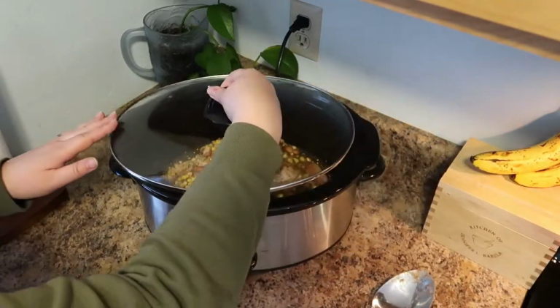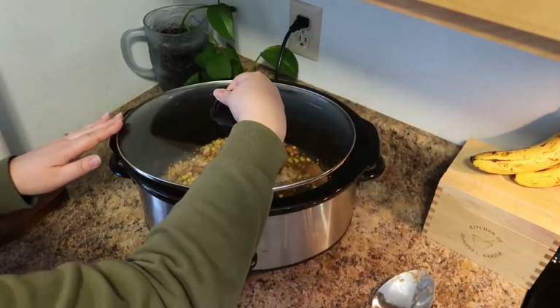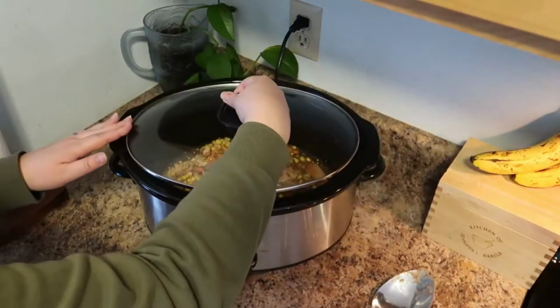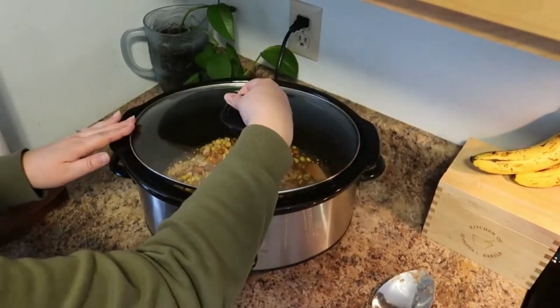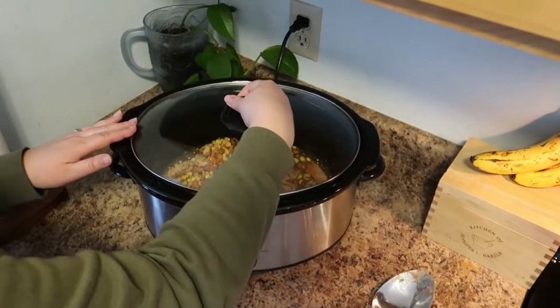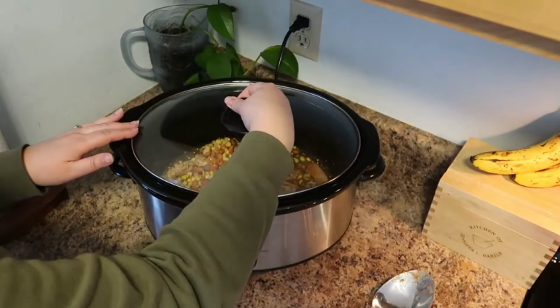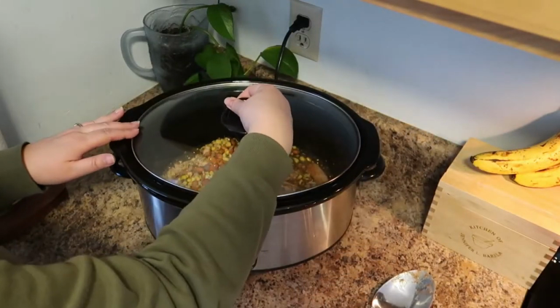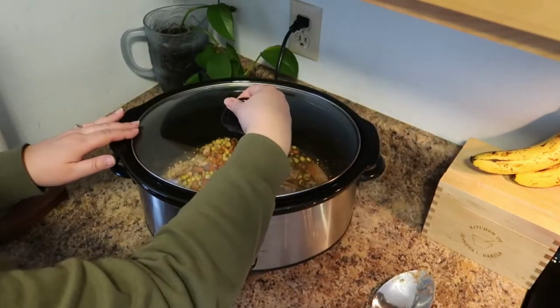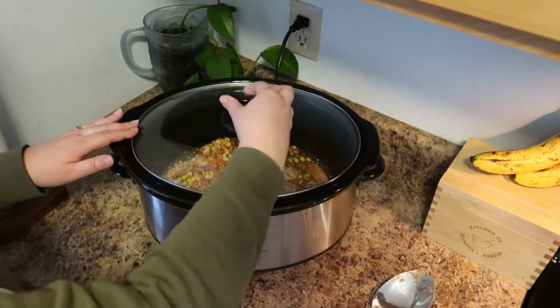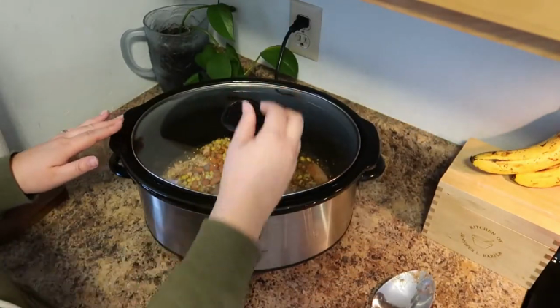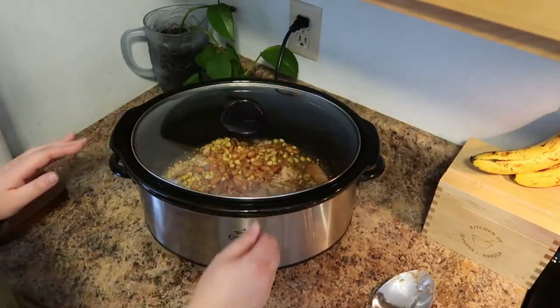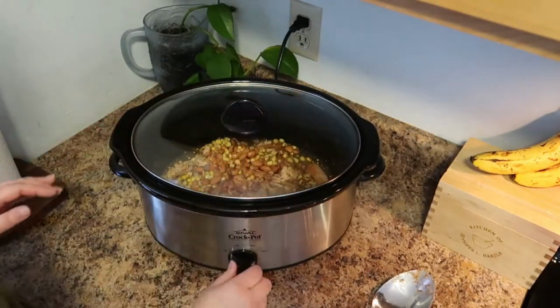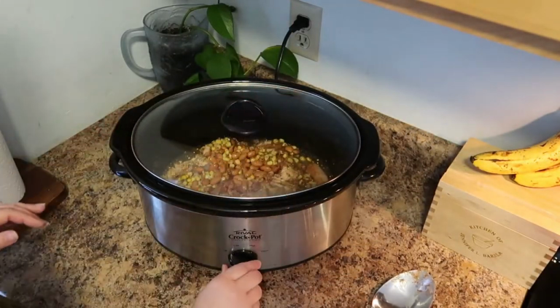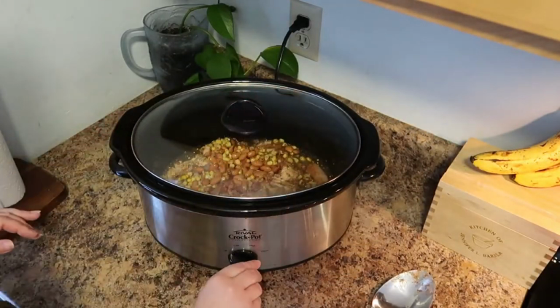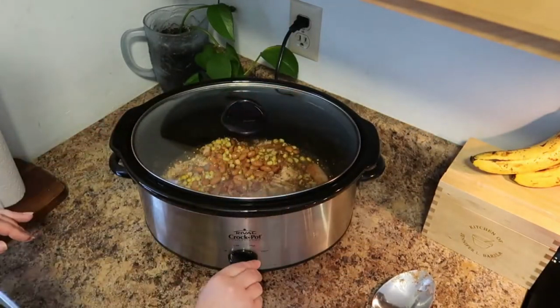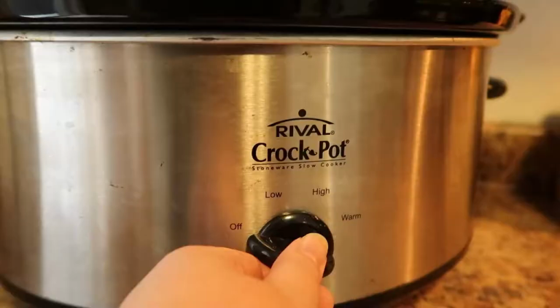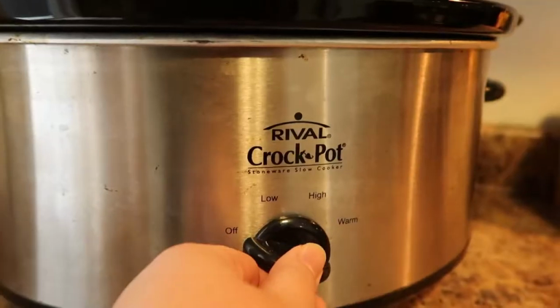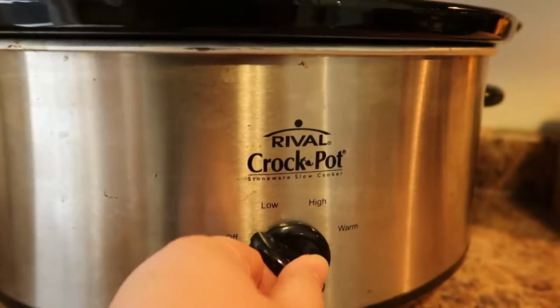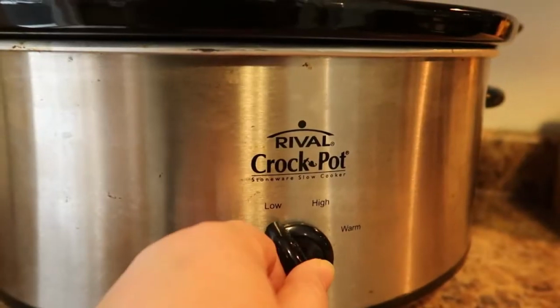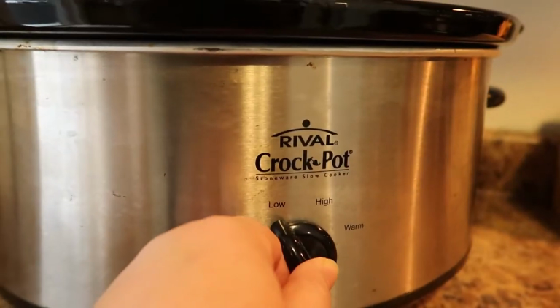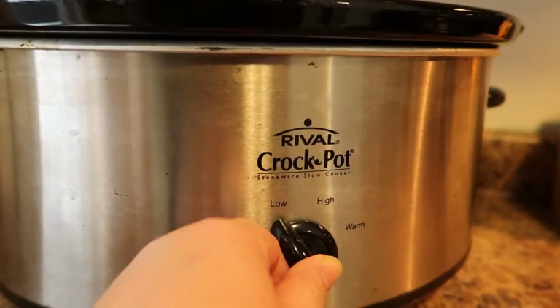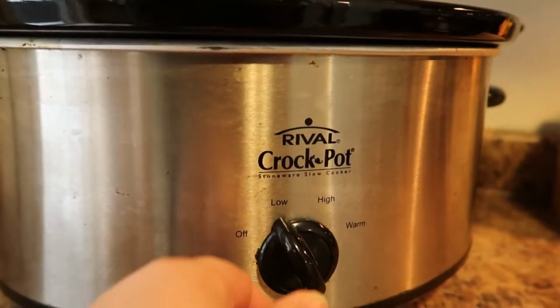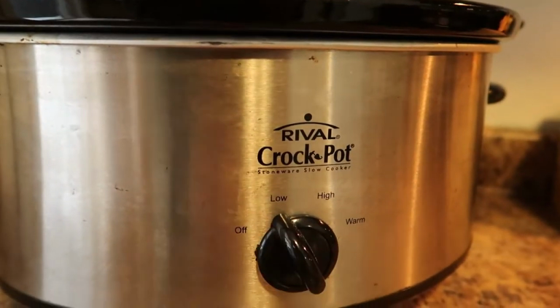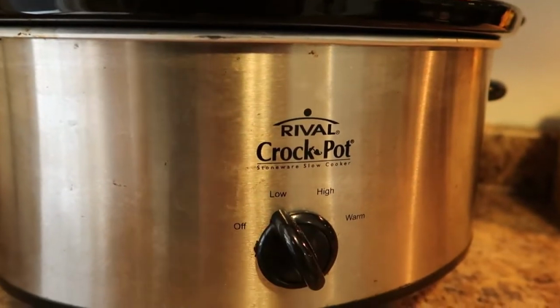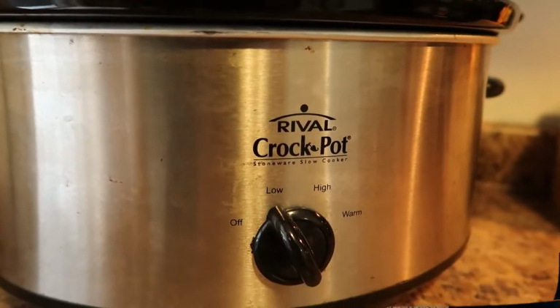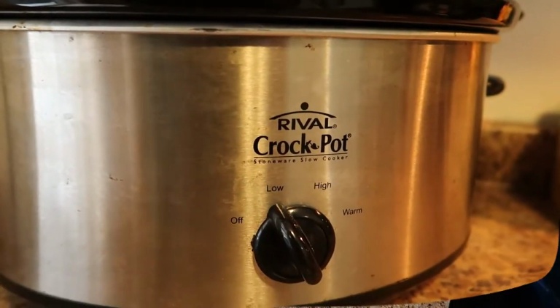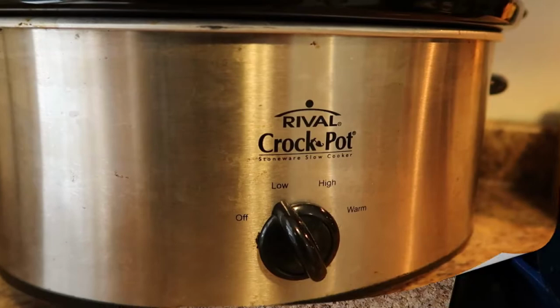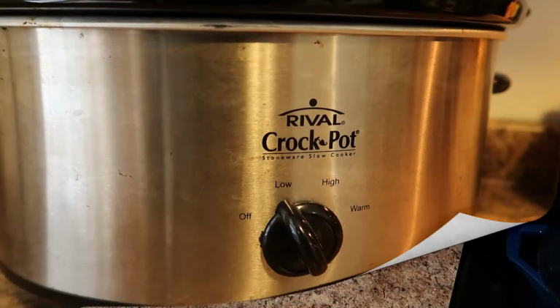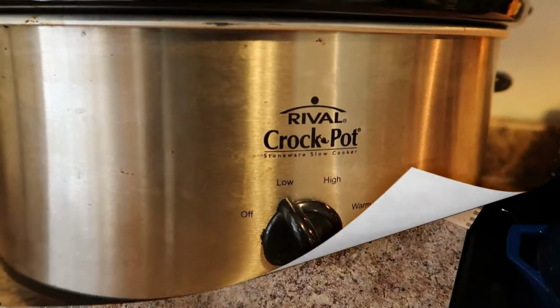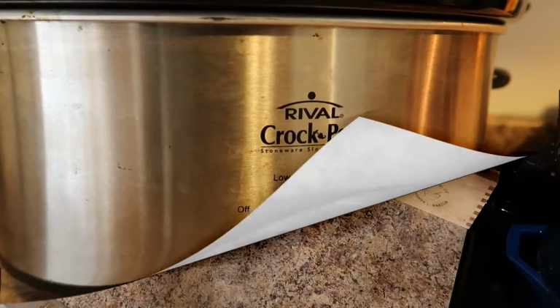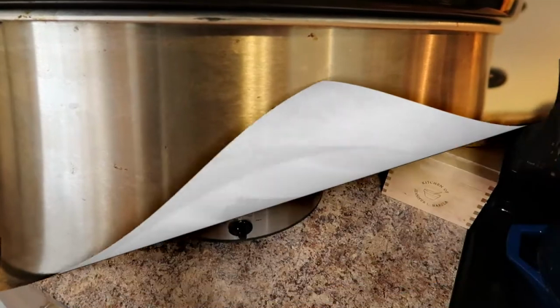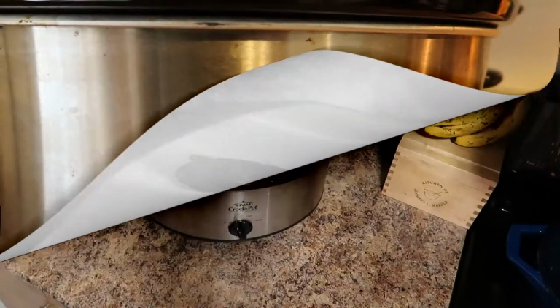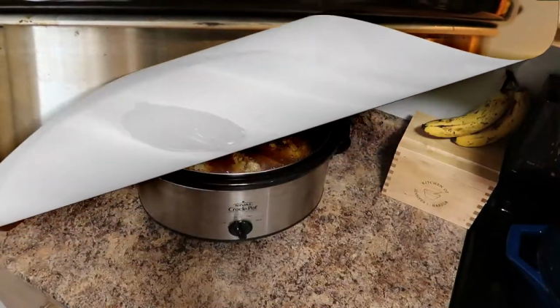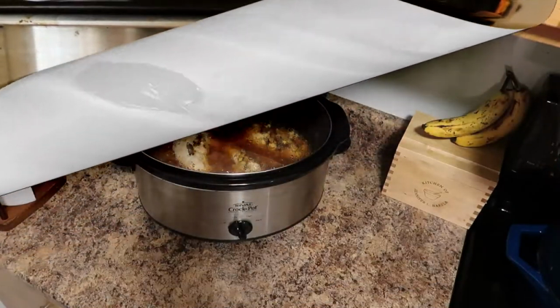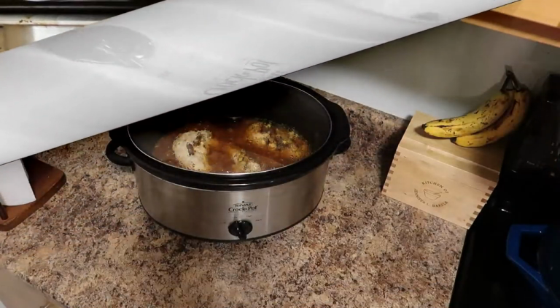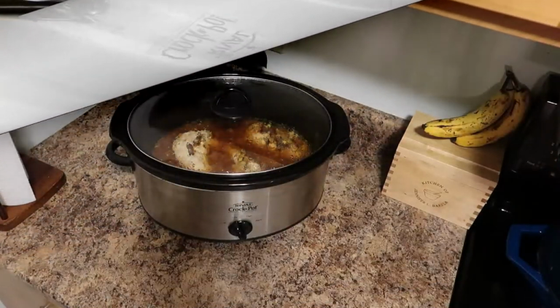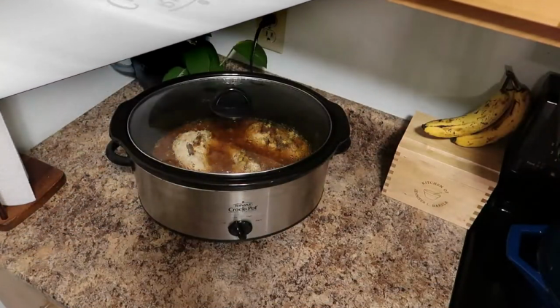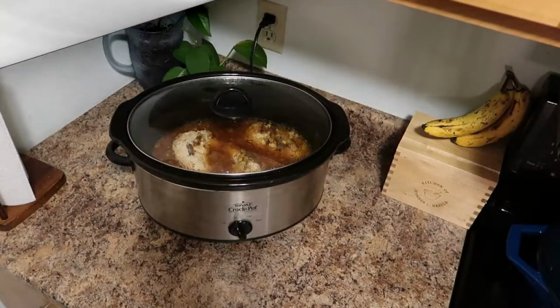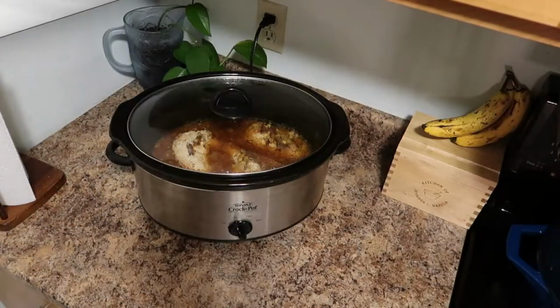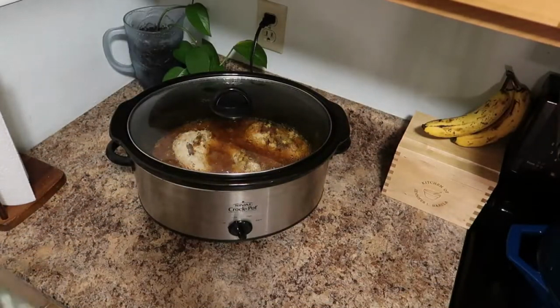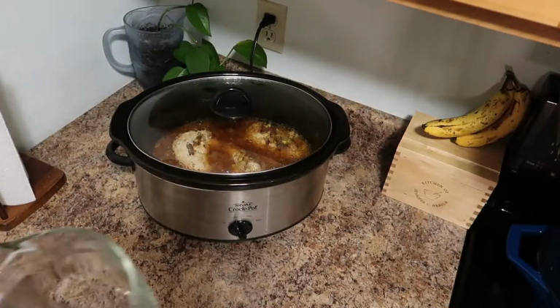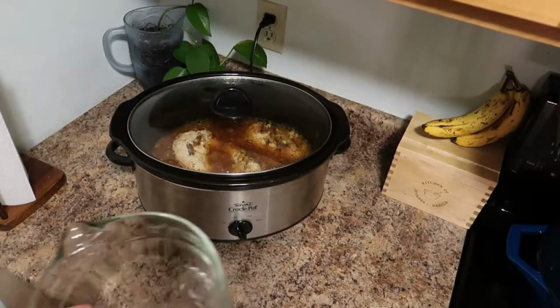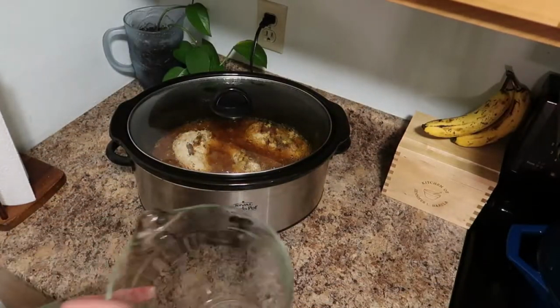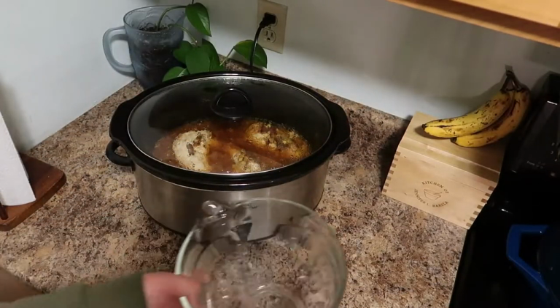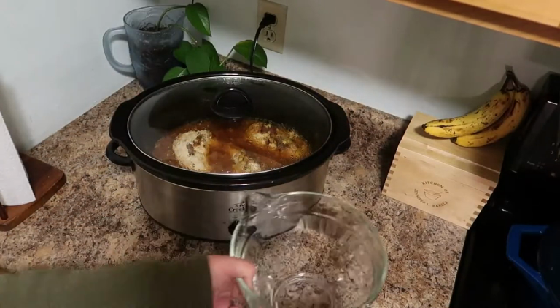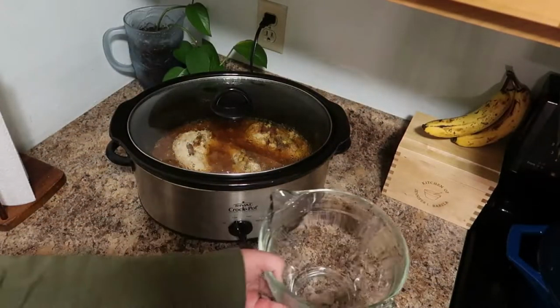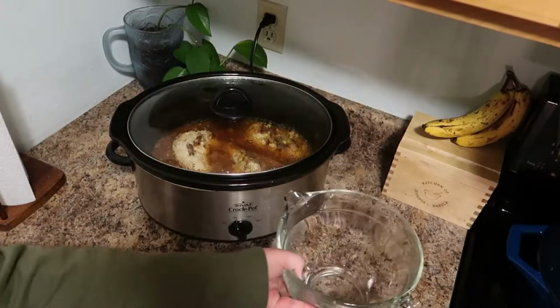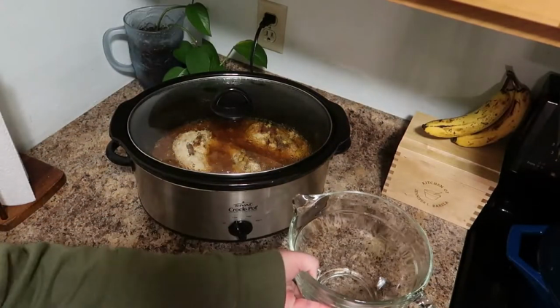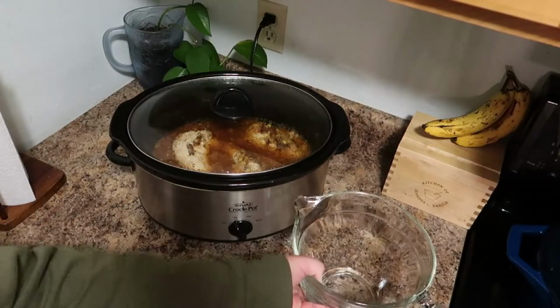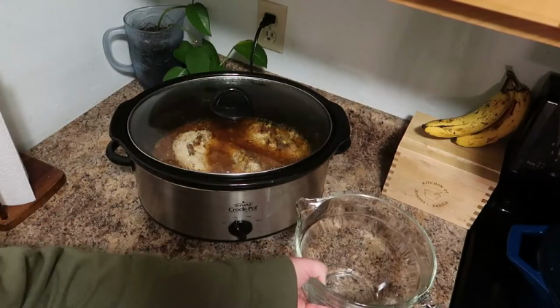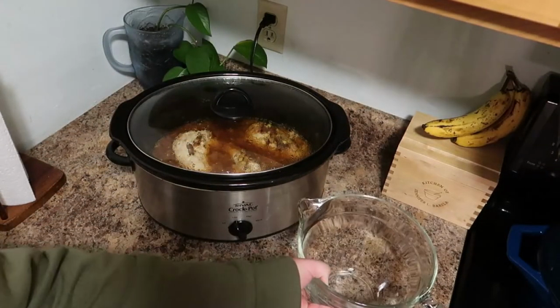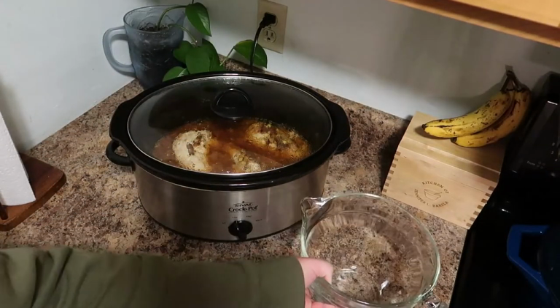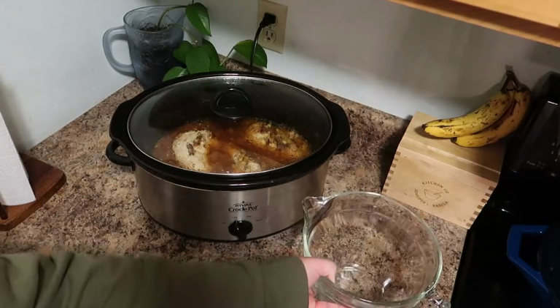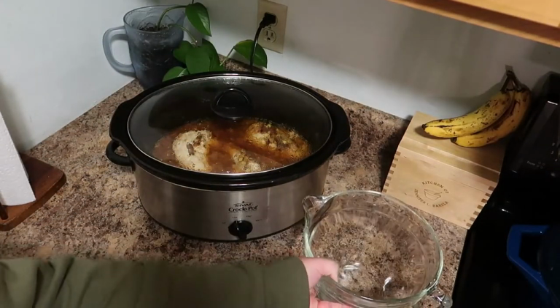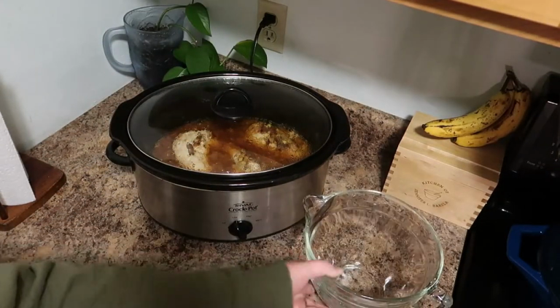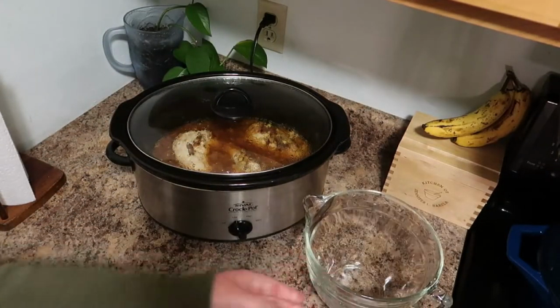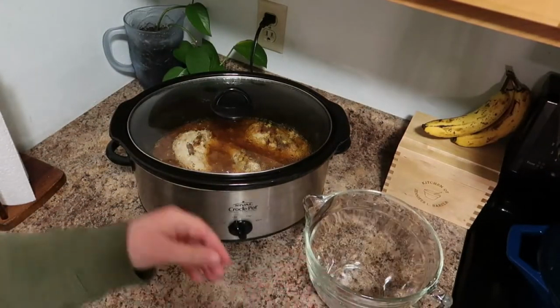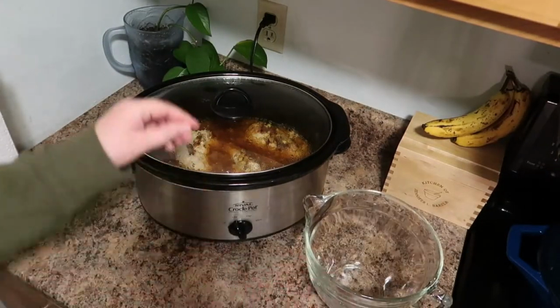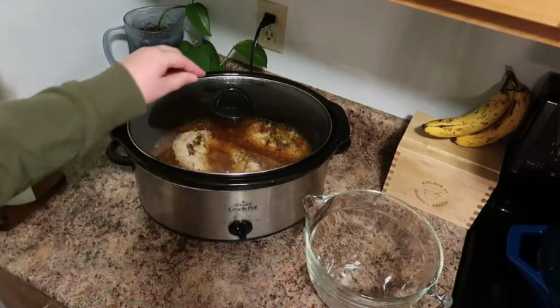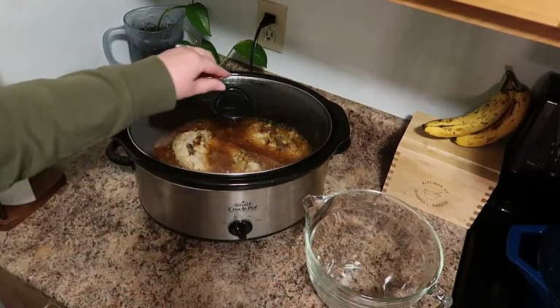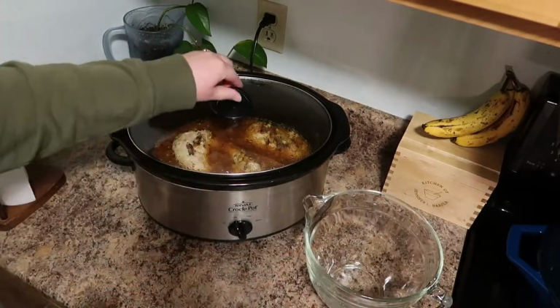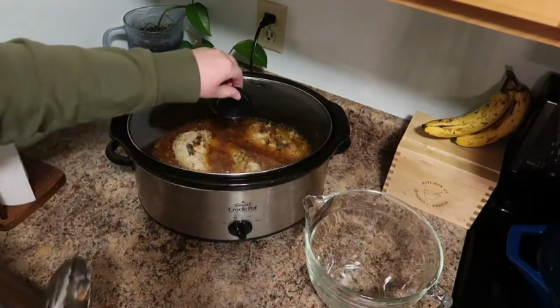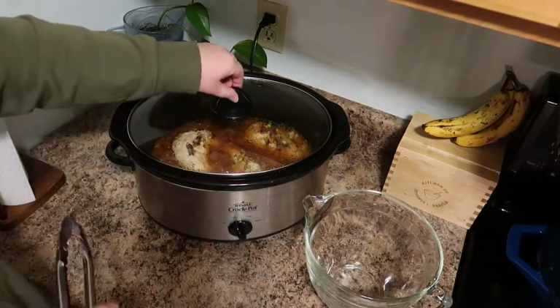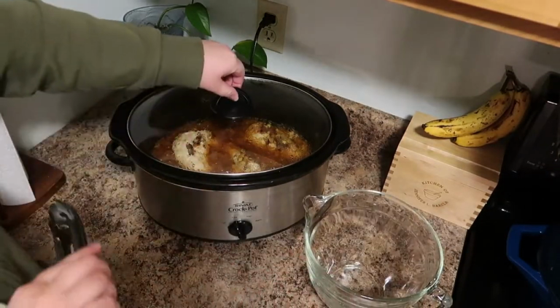Pour that in and give it a little bit of a stir — it's not even necessary. Cover it up and we're going to cook this on low for six to eight hours.